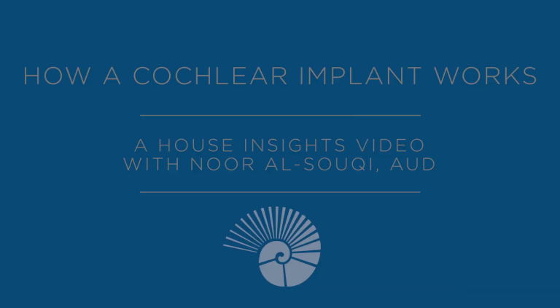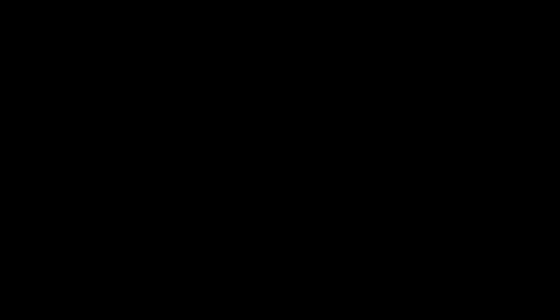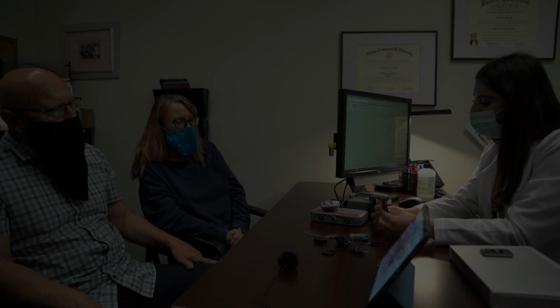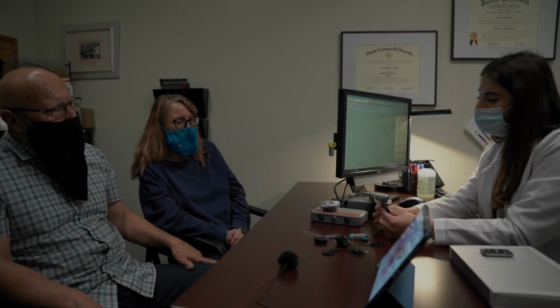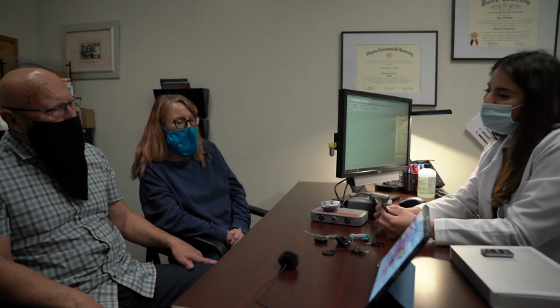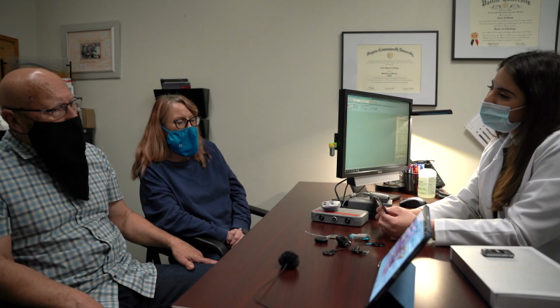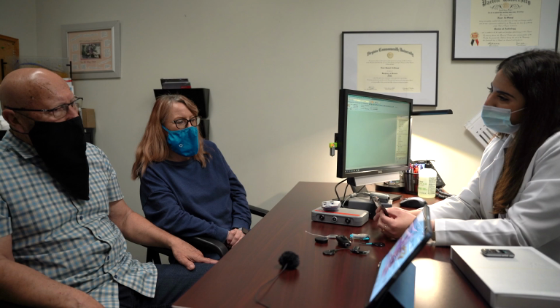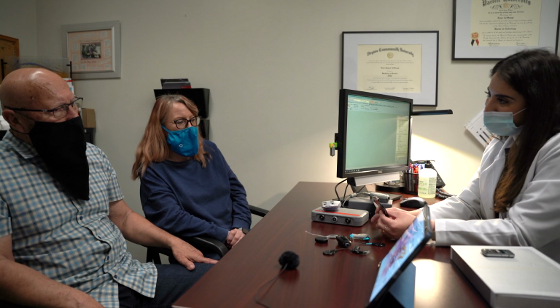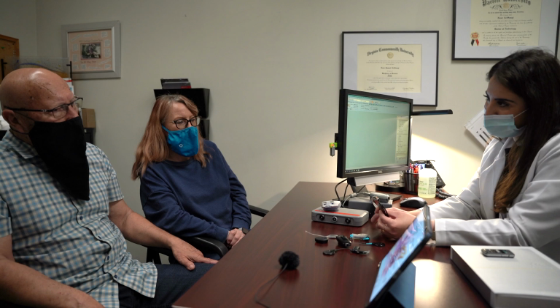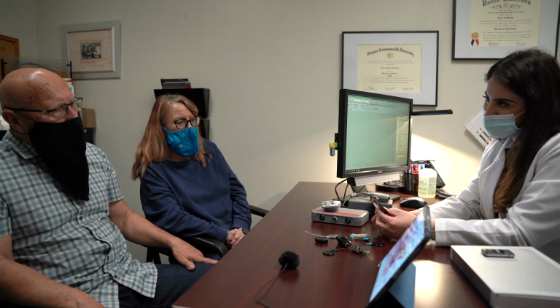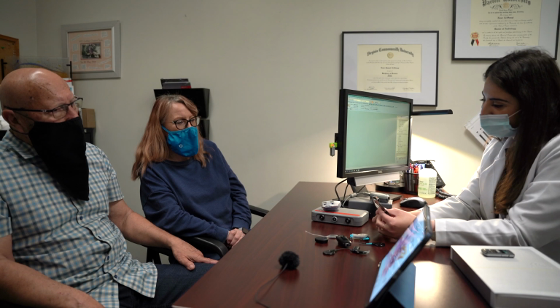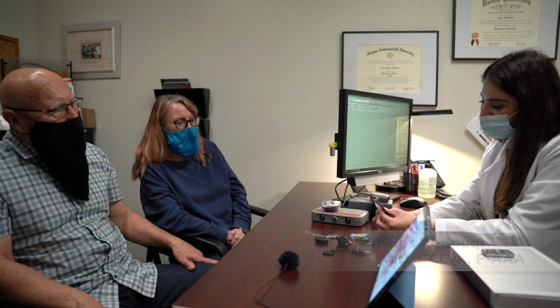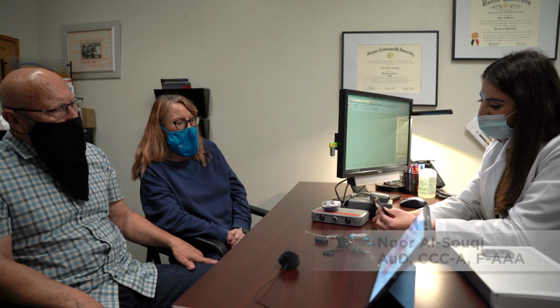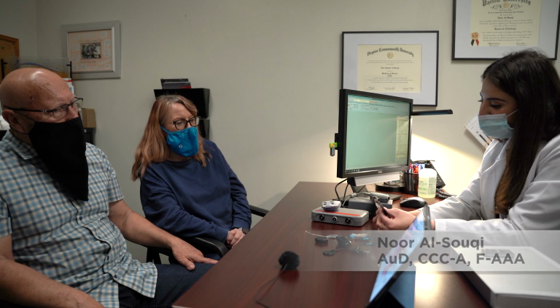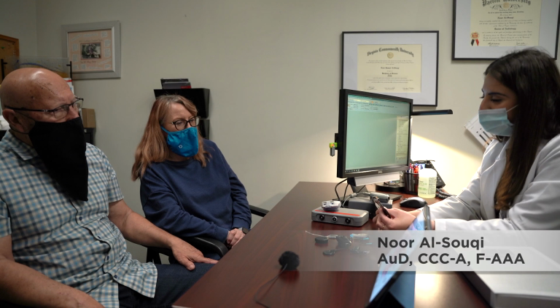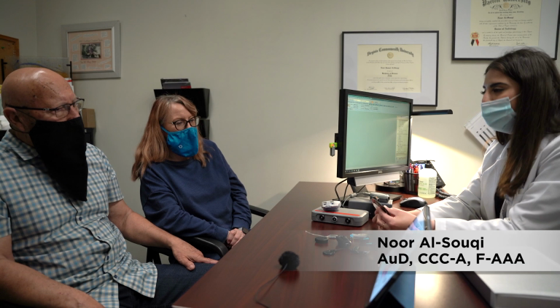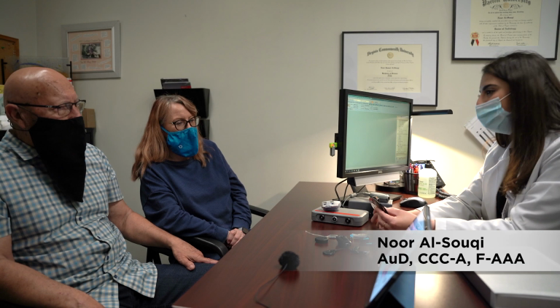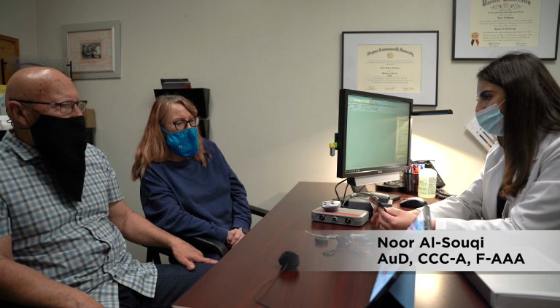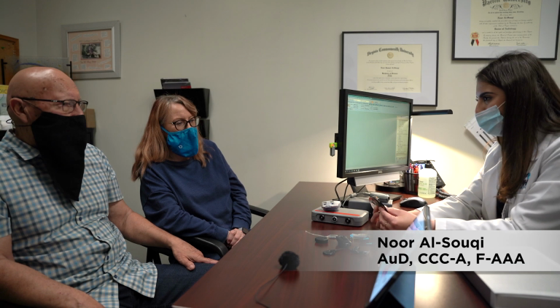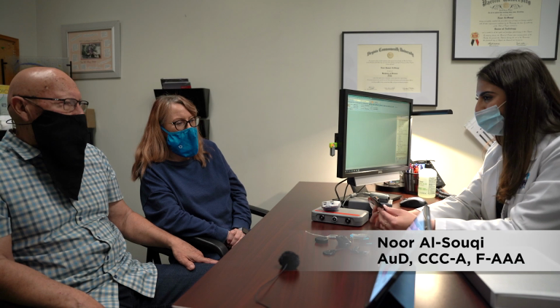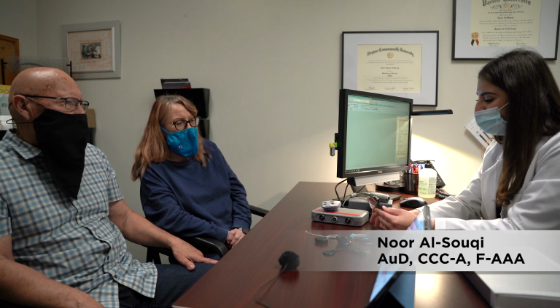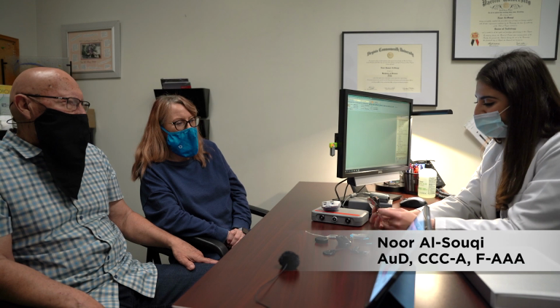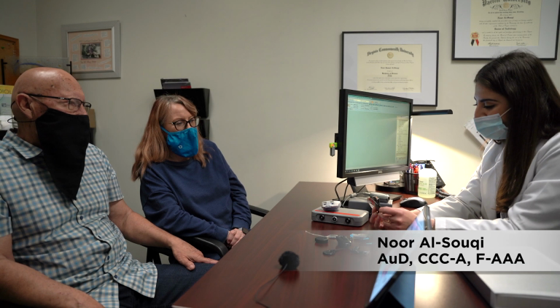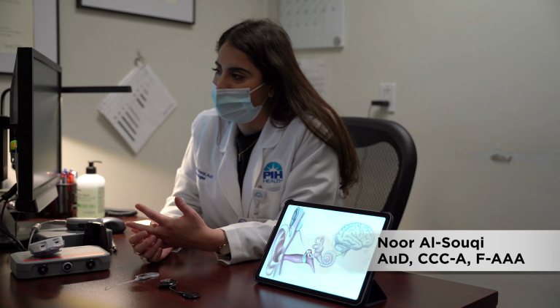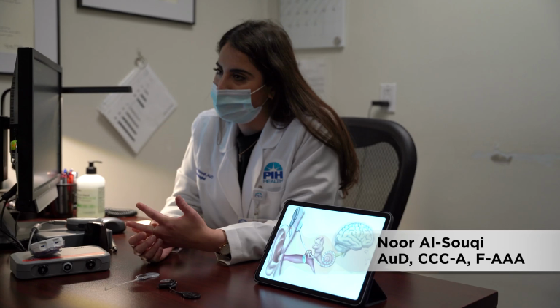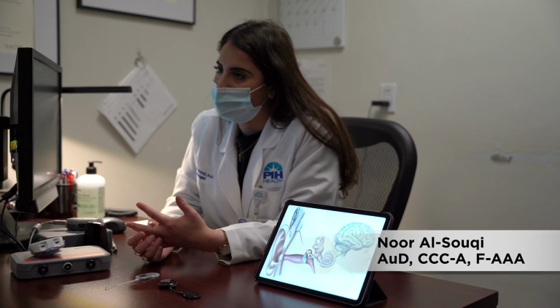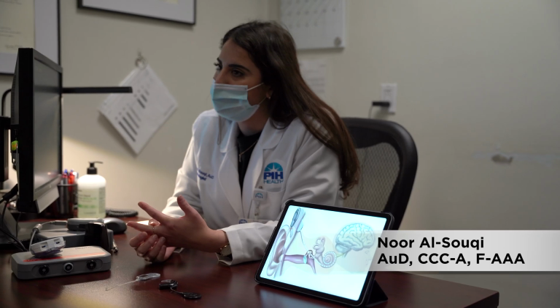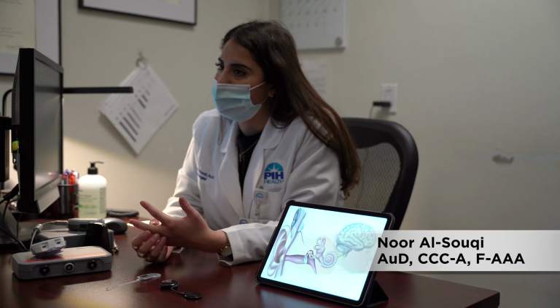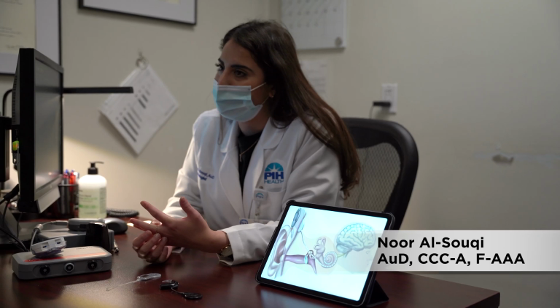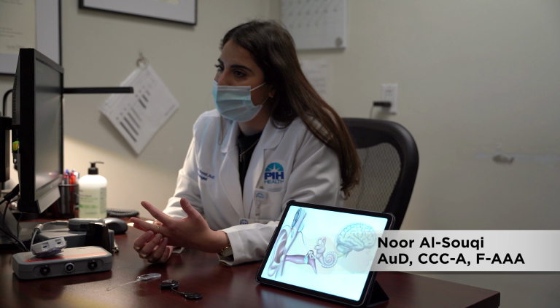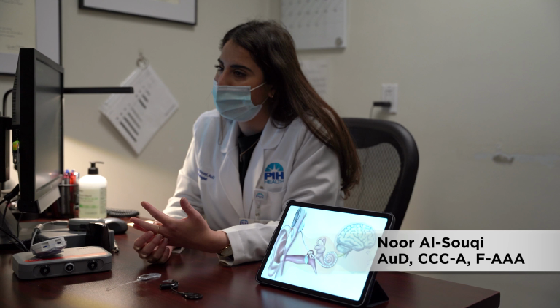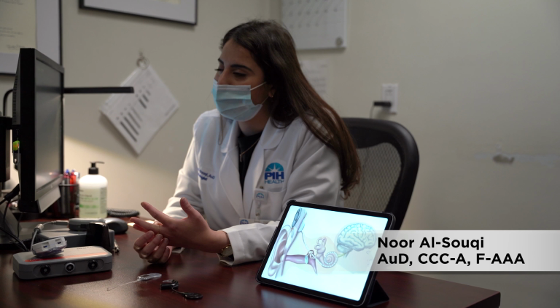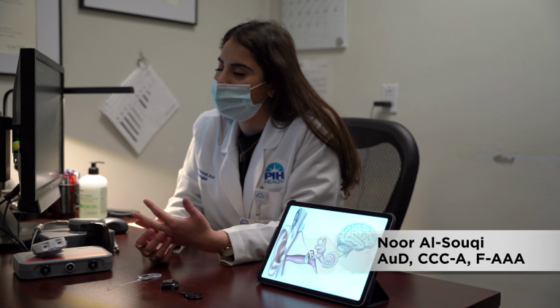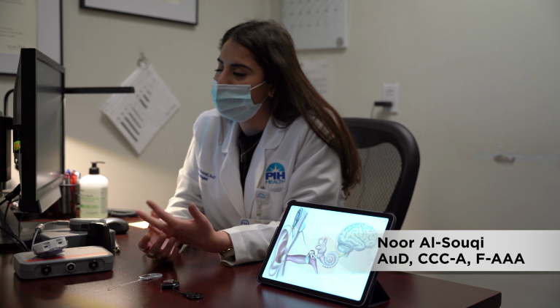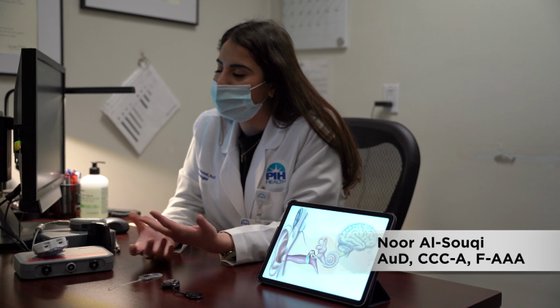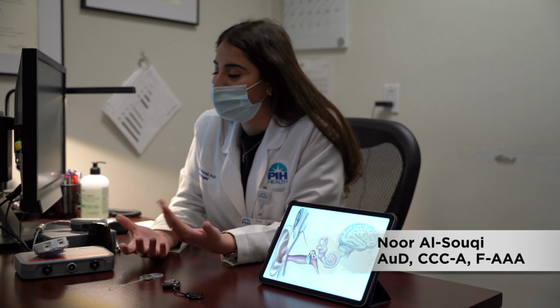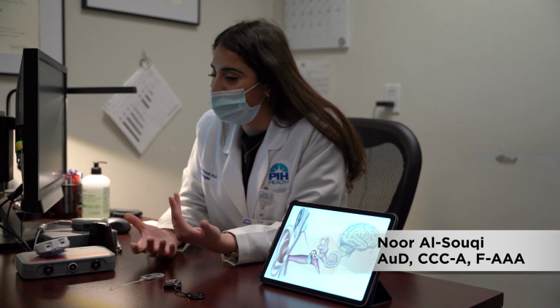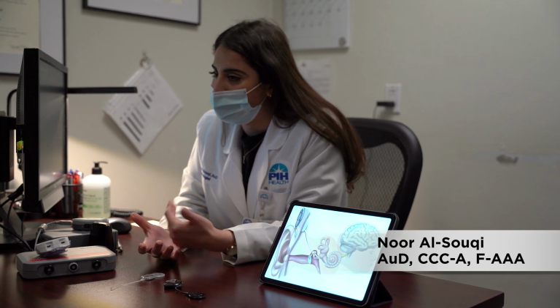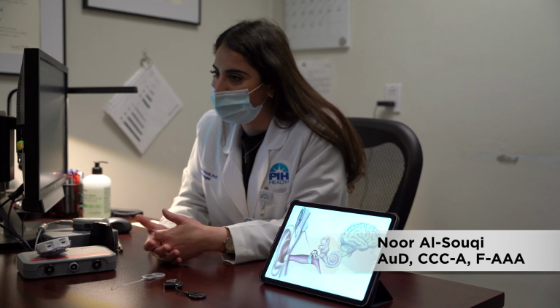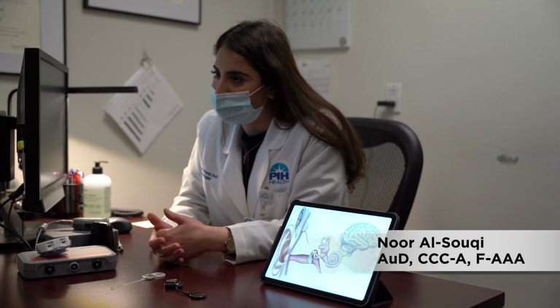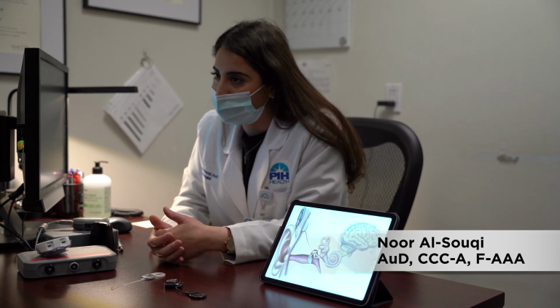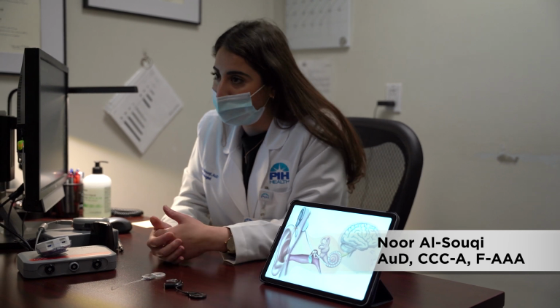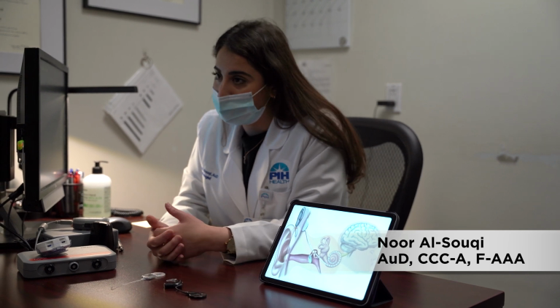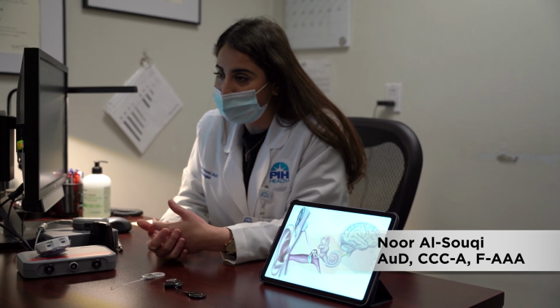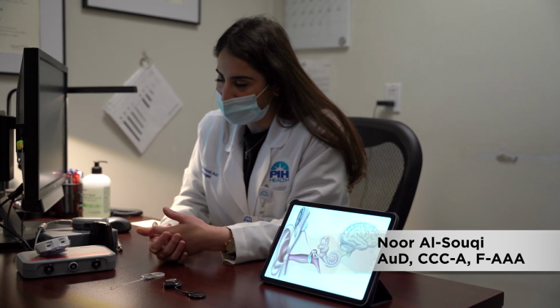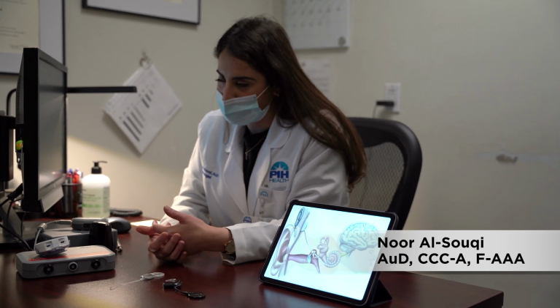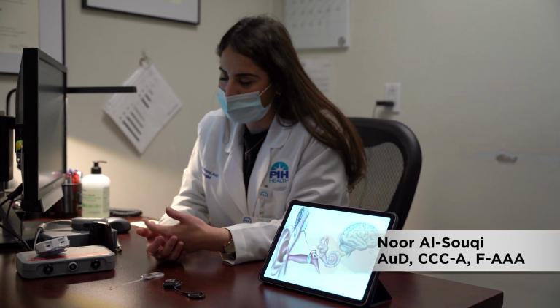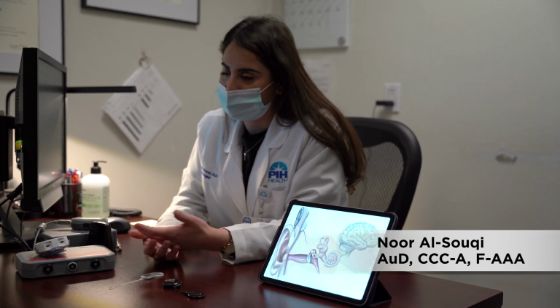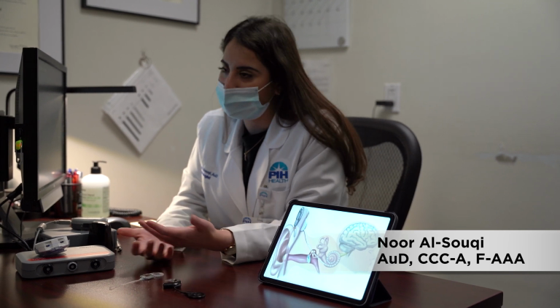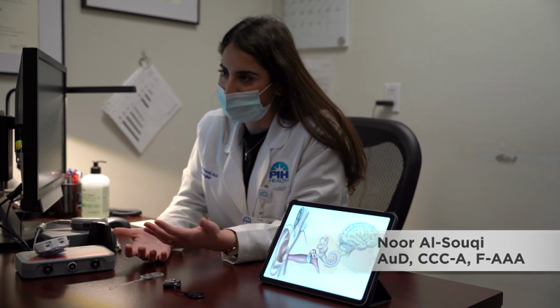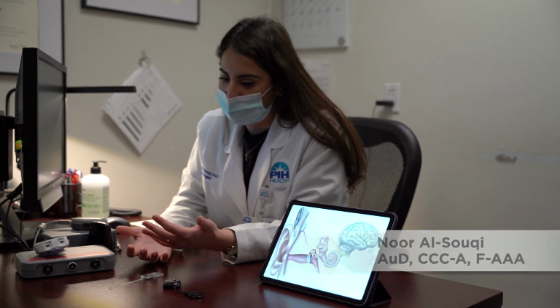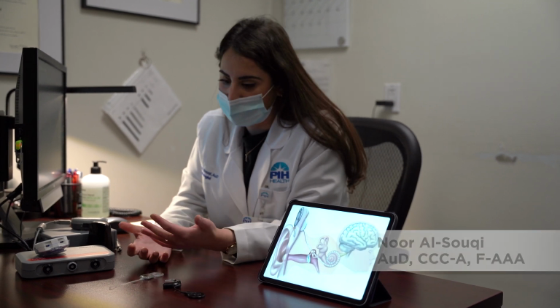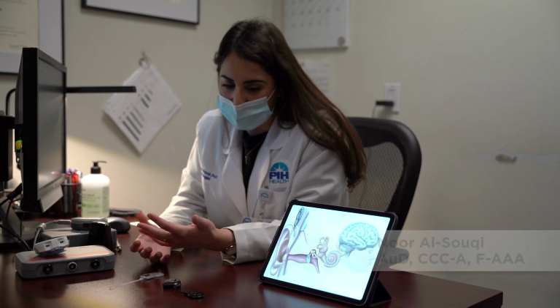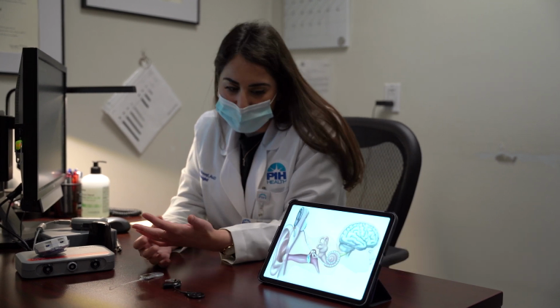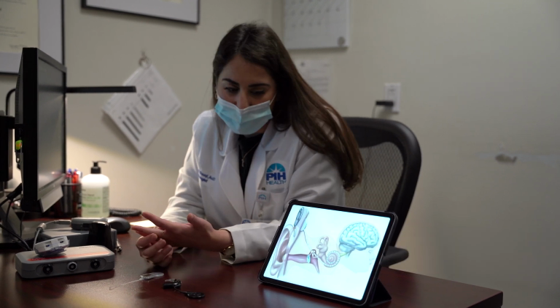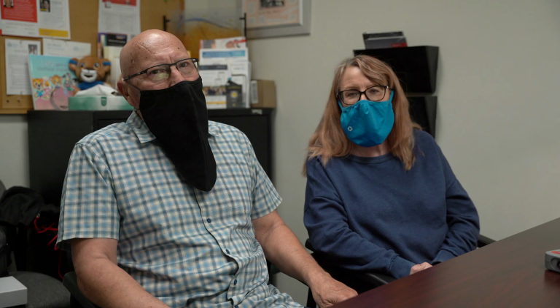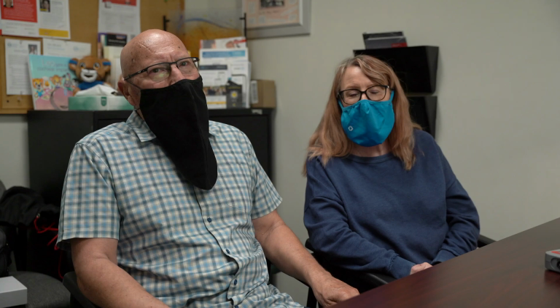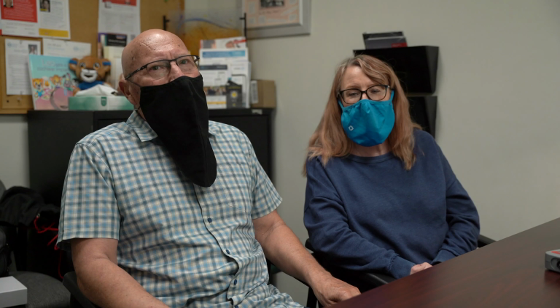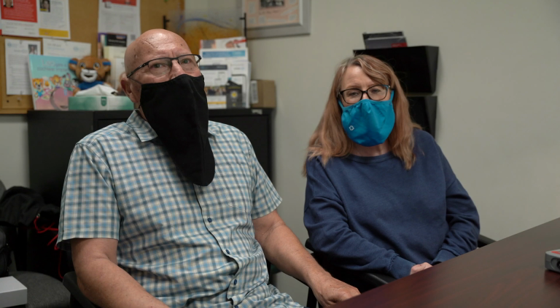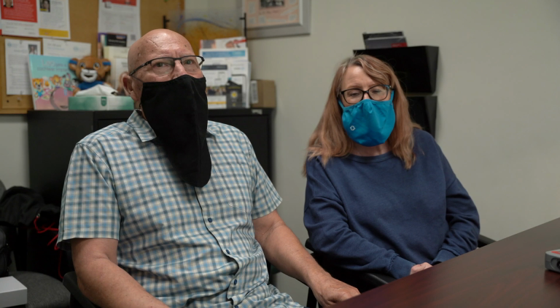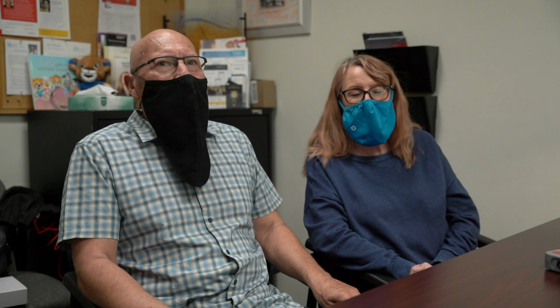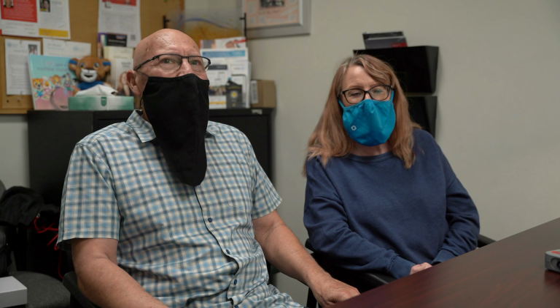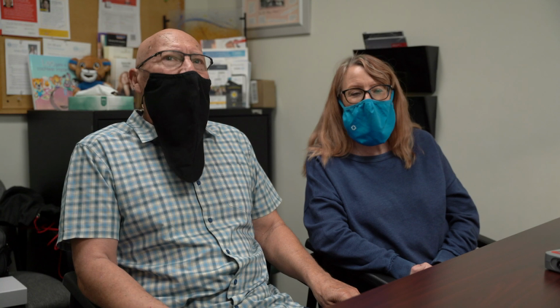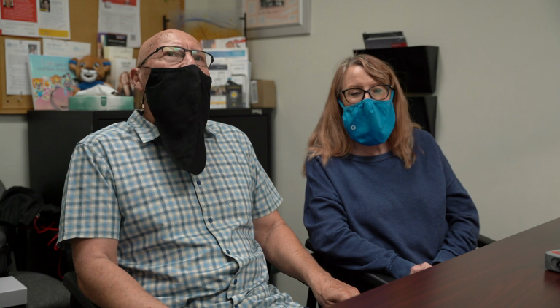Cochlear implants are used for patients that have a severe to profound sensorineural hearing loss.